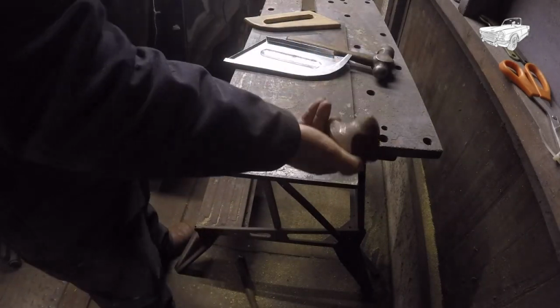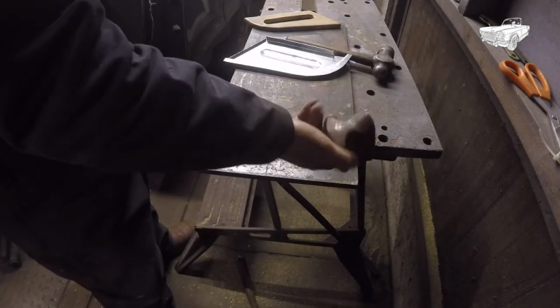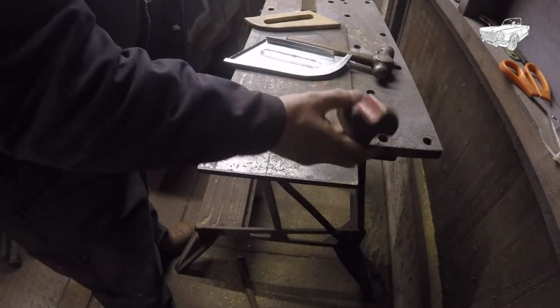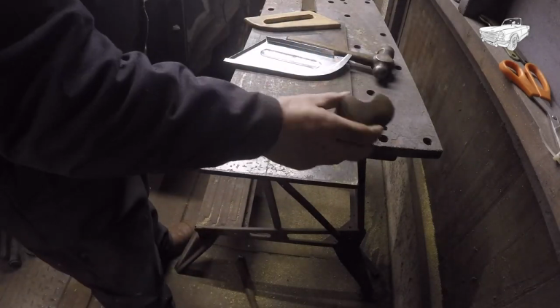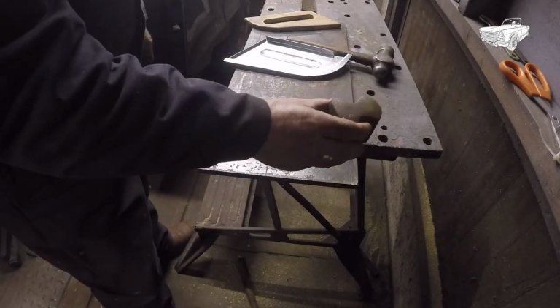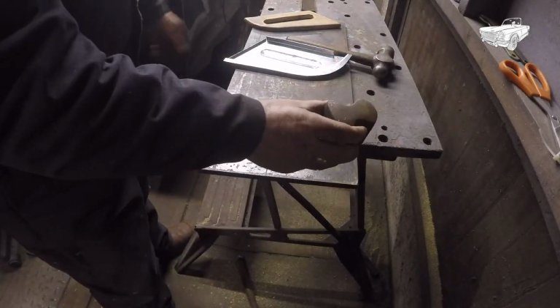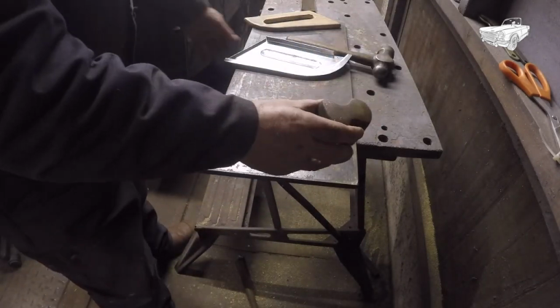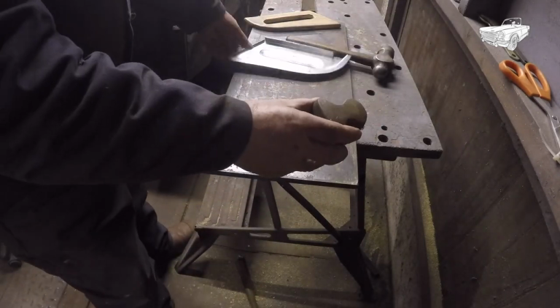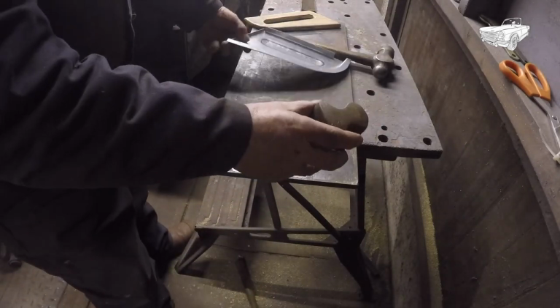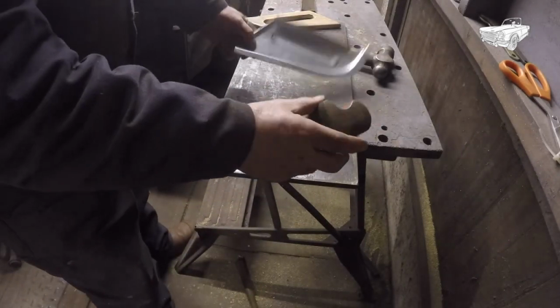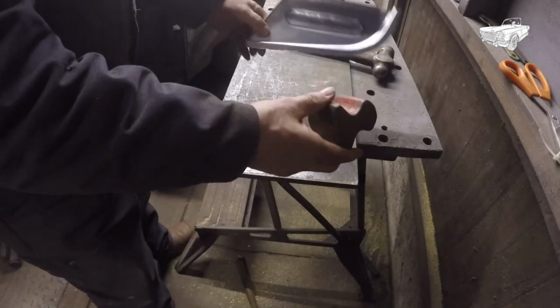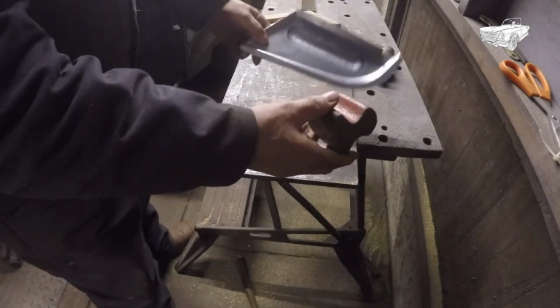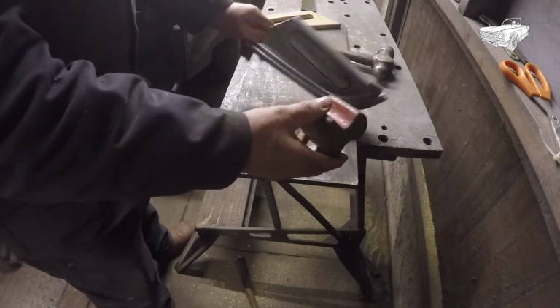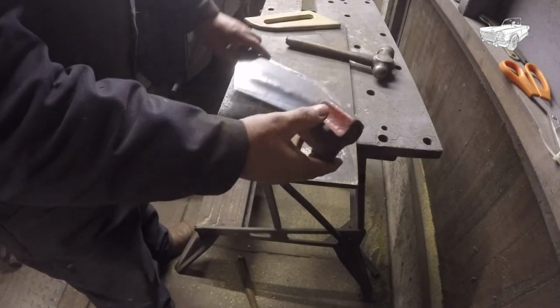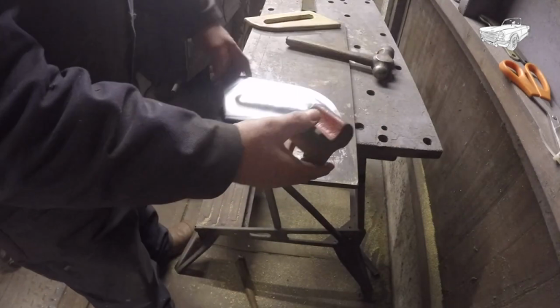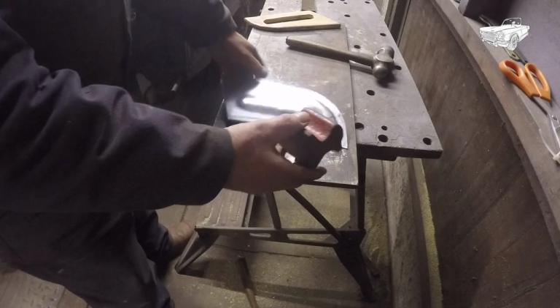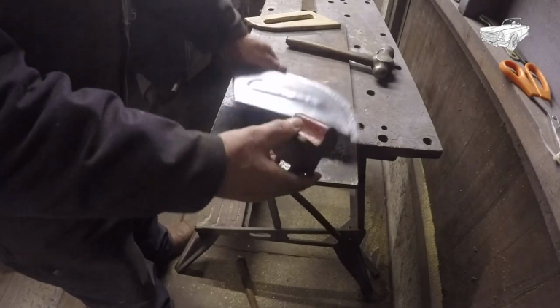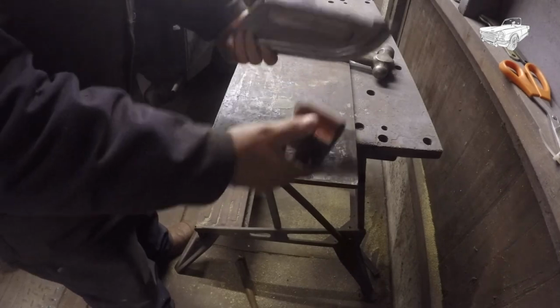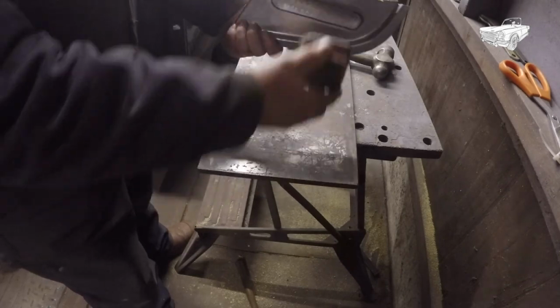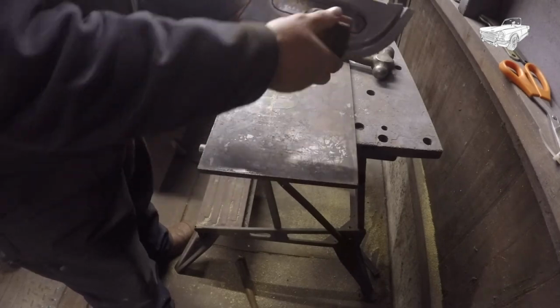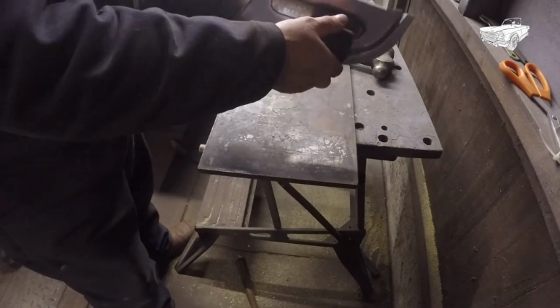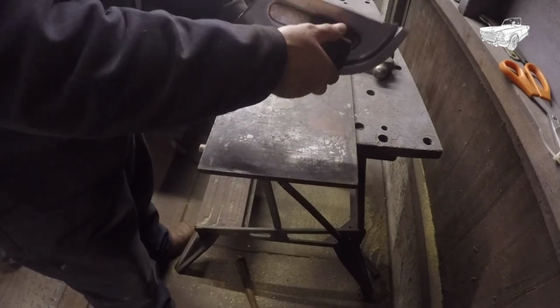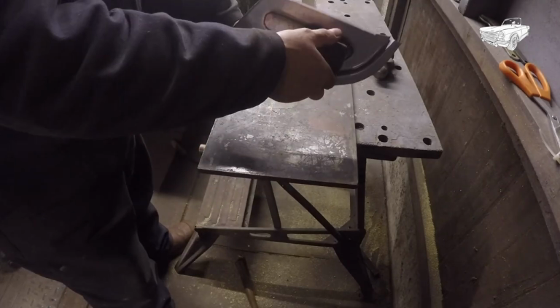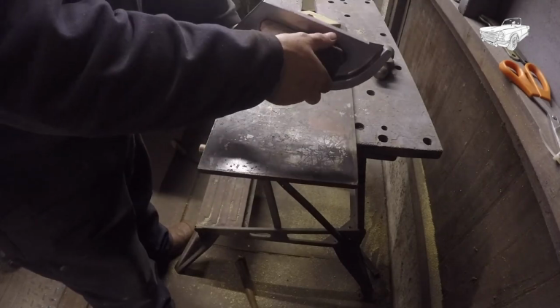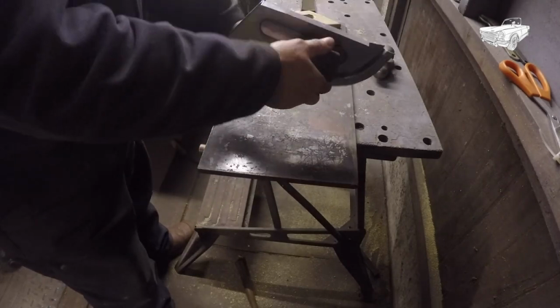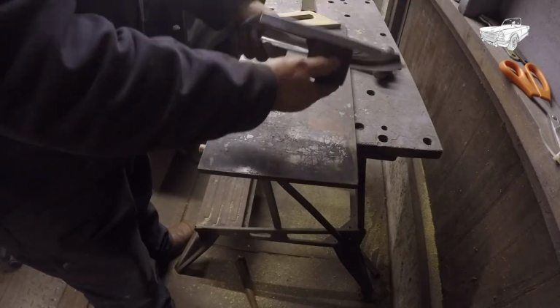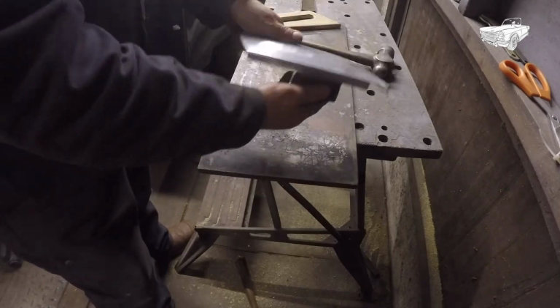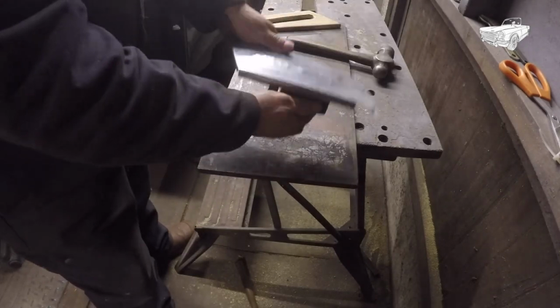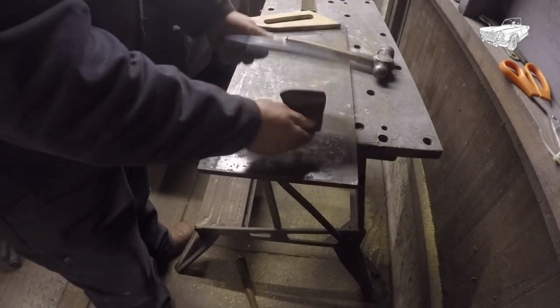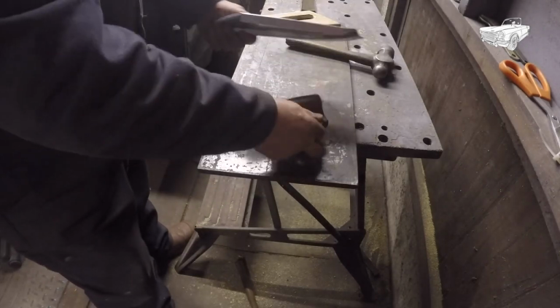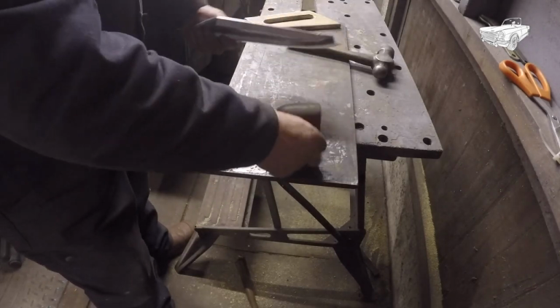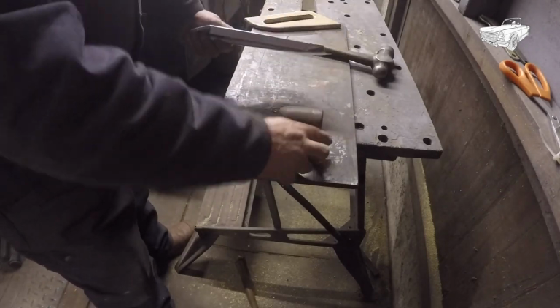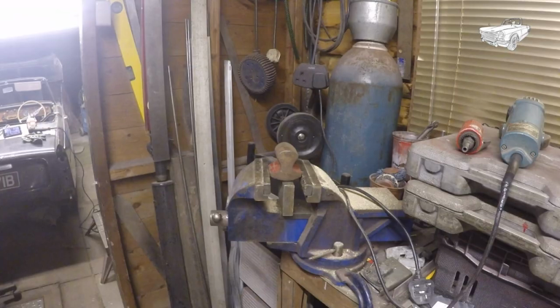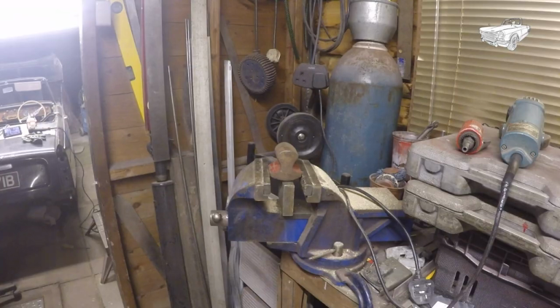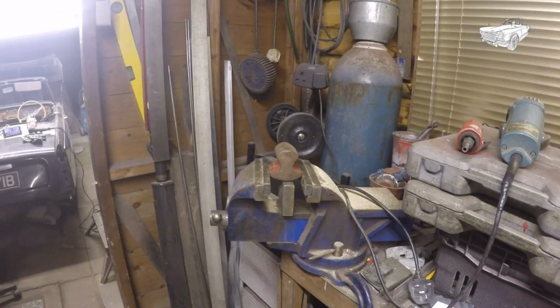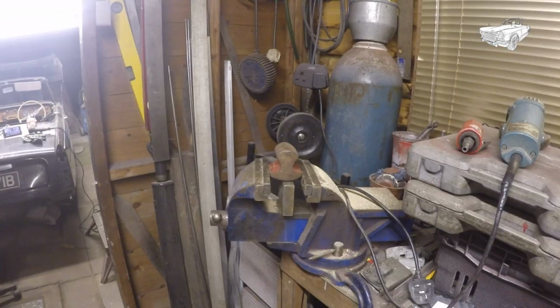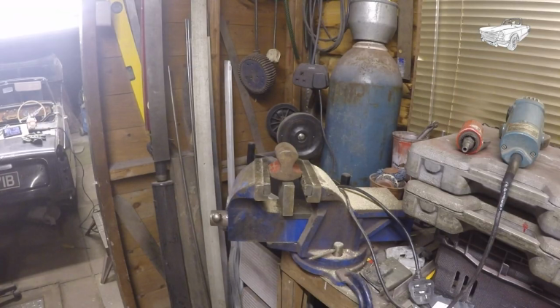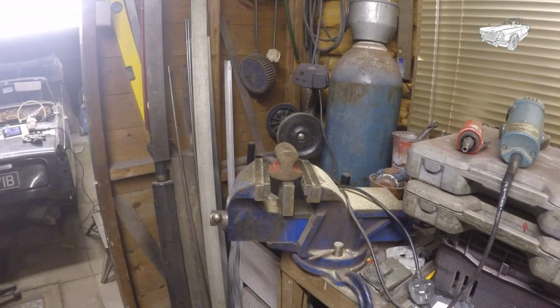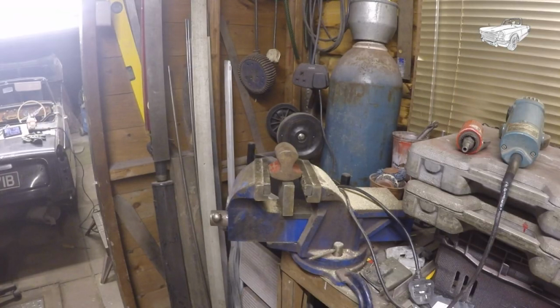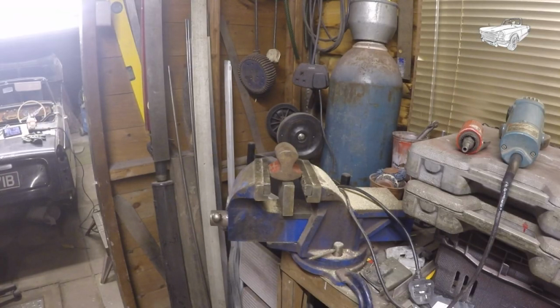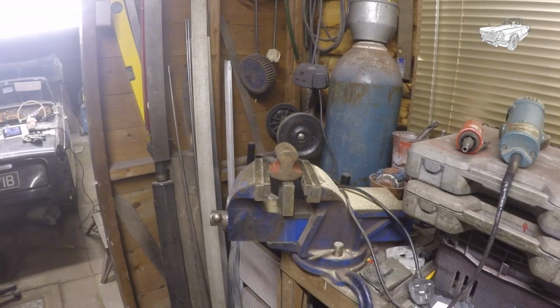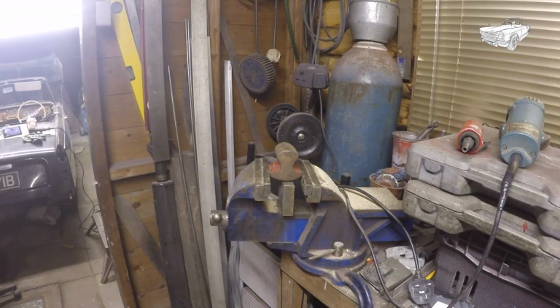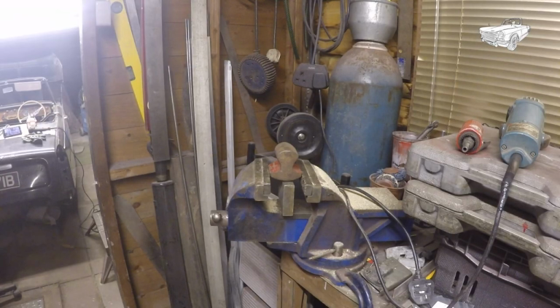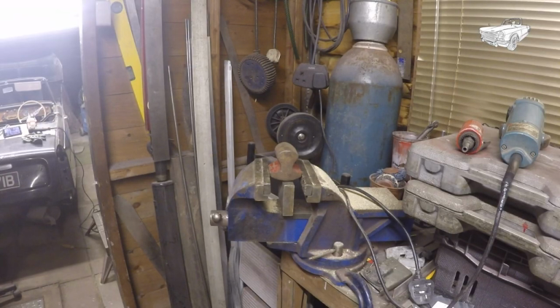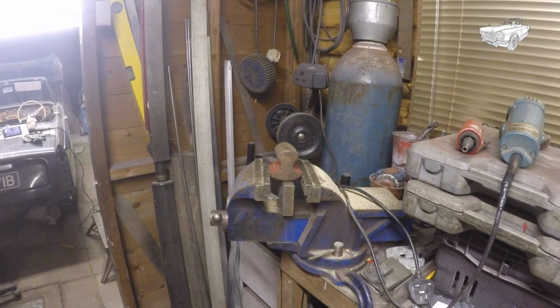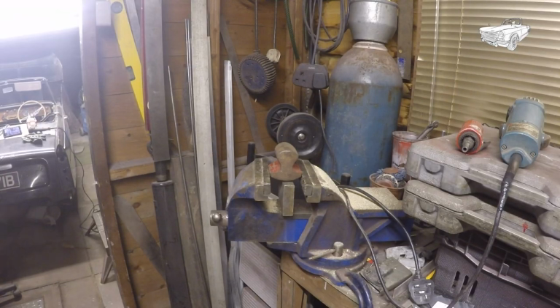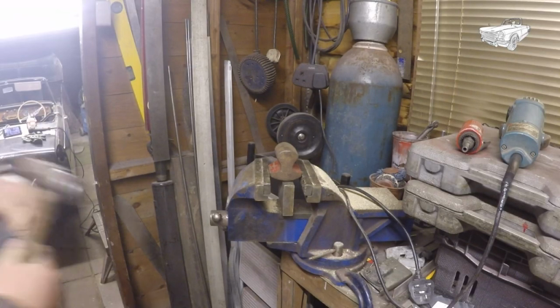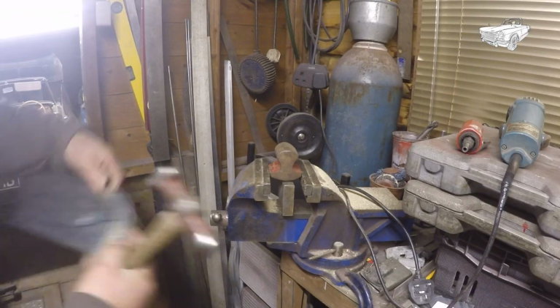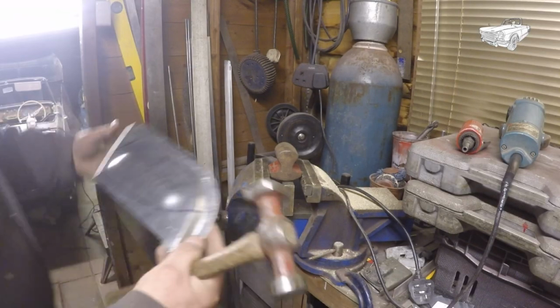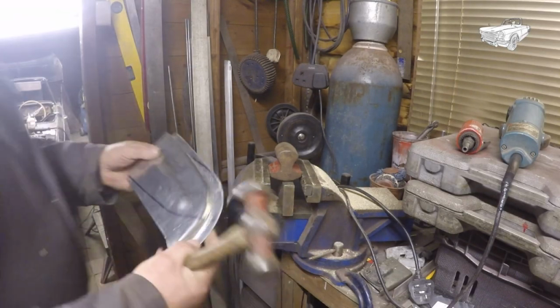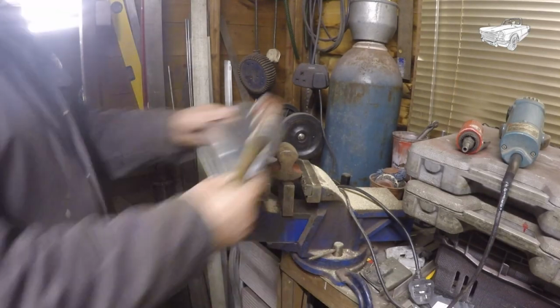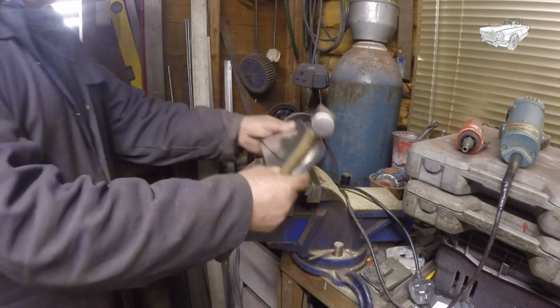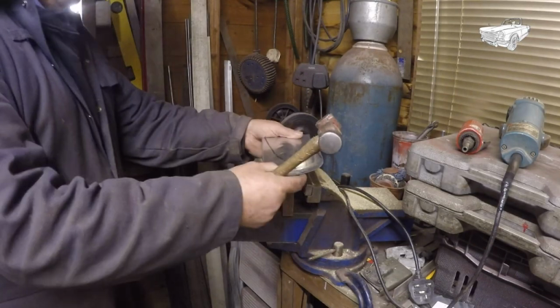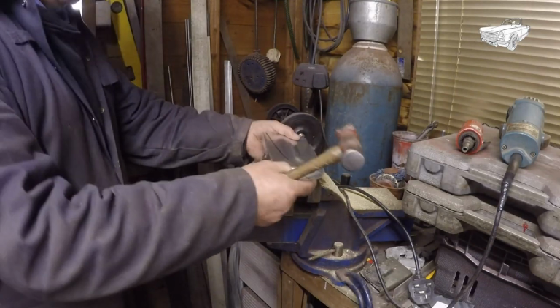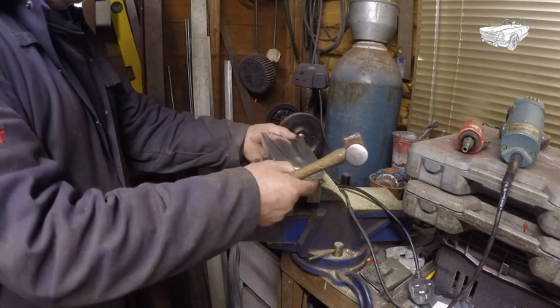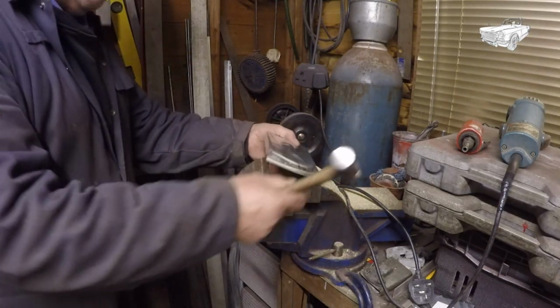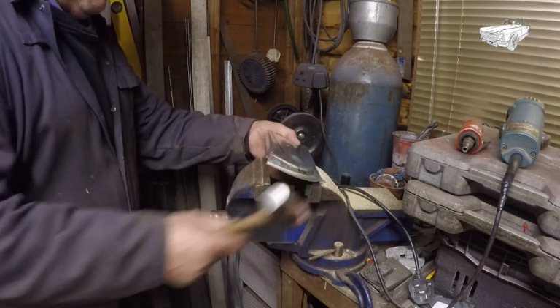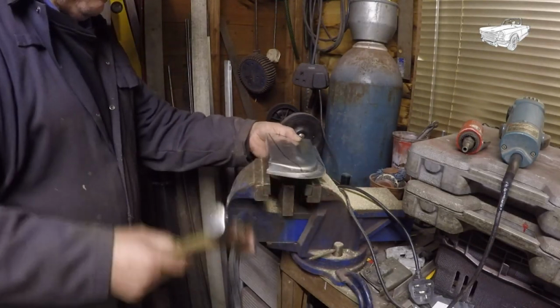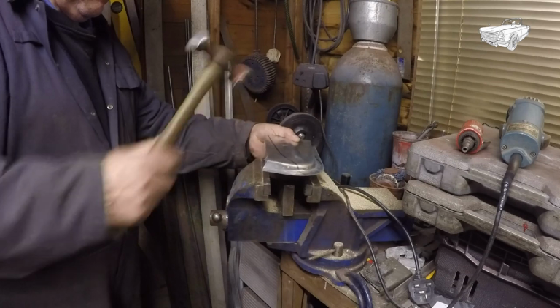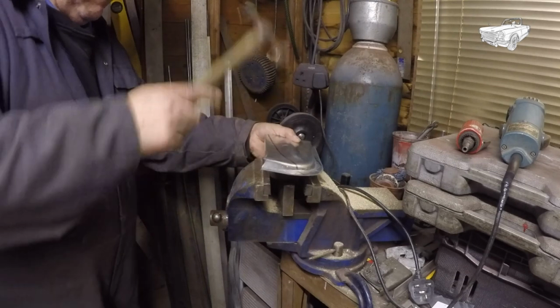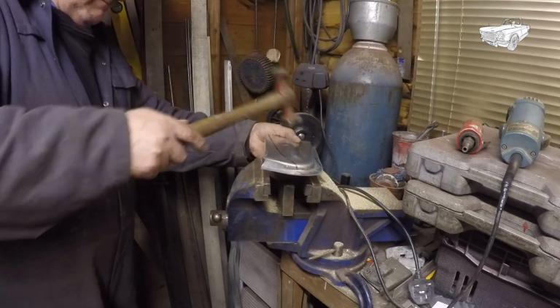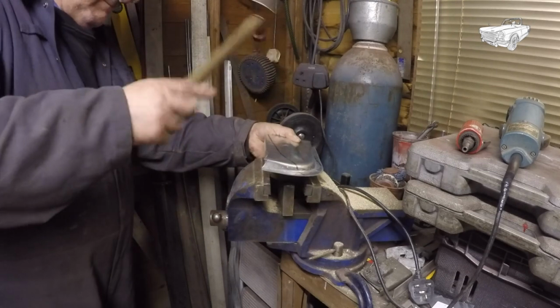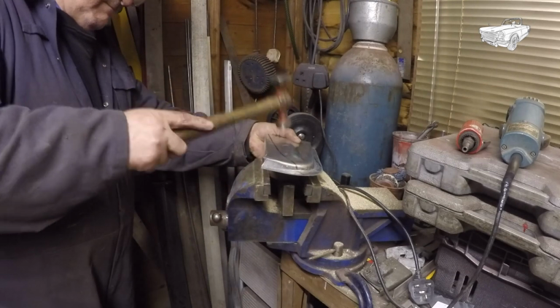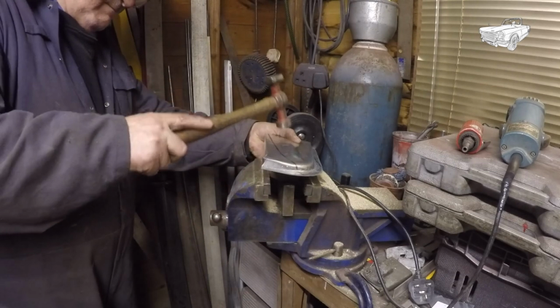Afterwards, get yourself a dolly with the required shape. Put it into the vise and hammer out any imperfections.